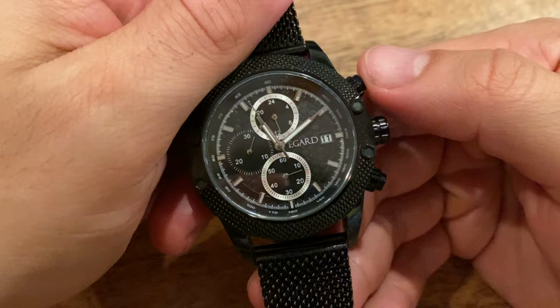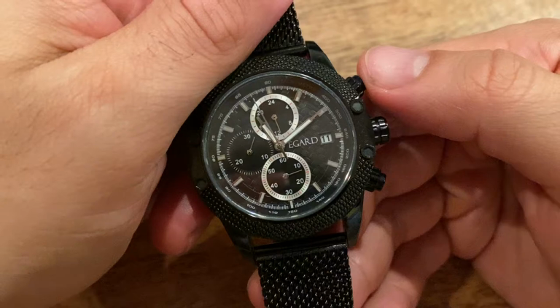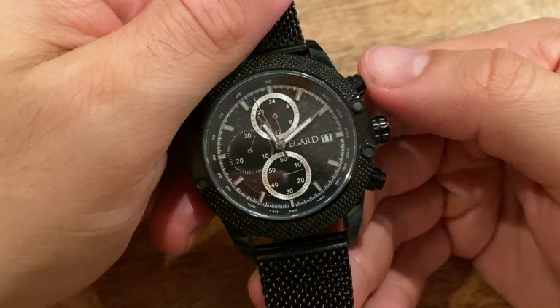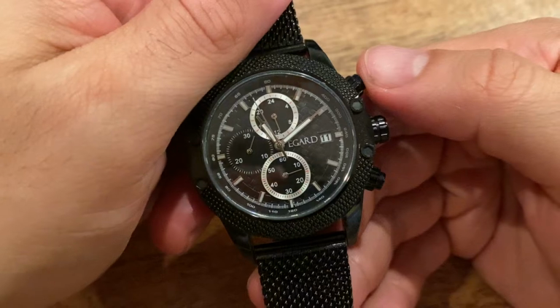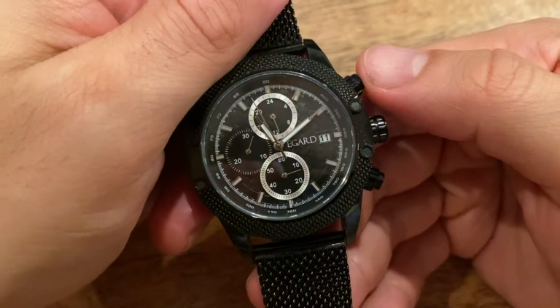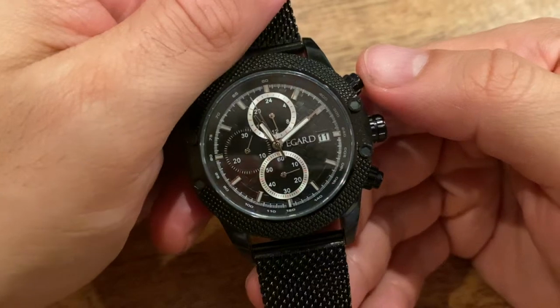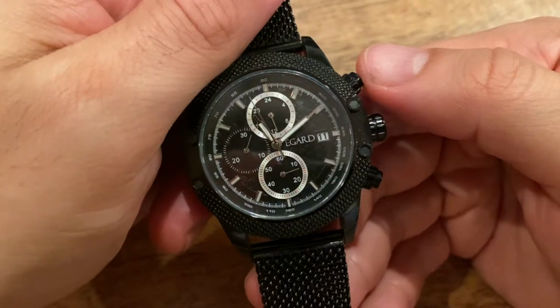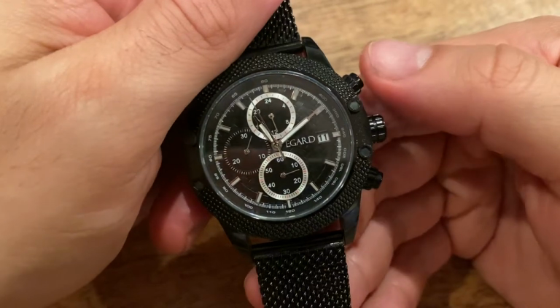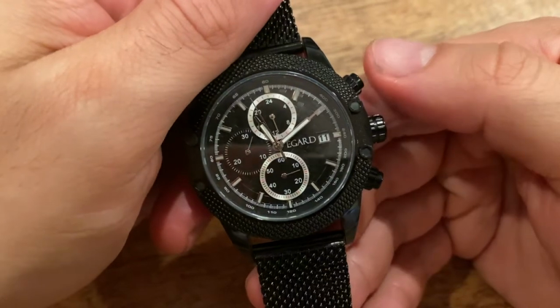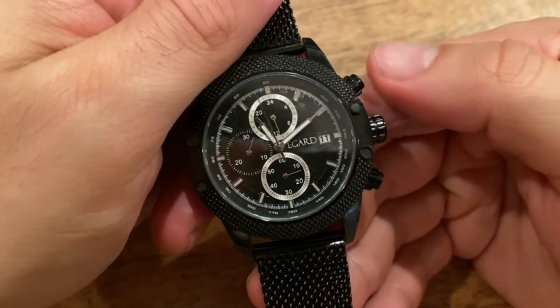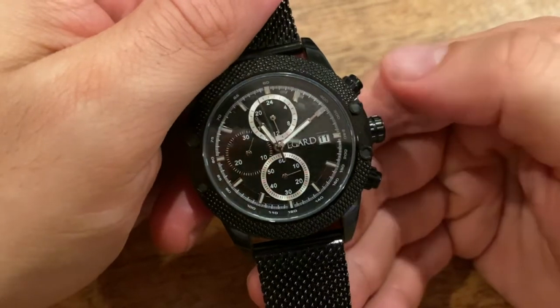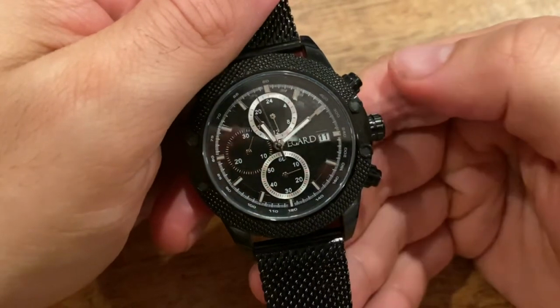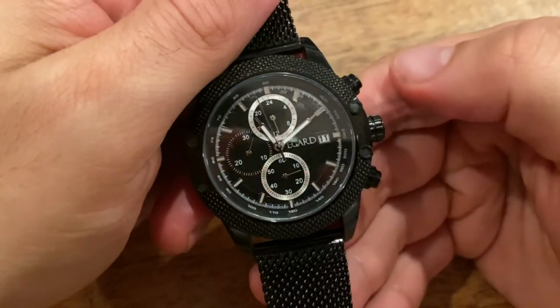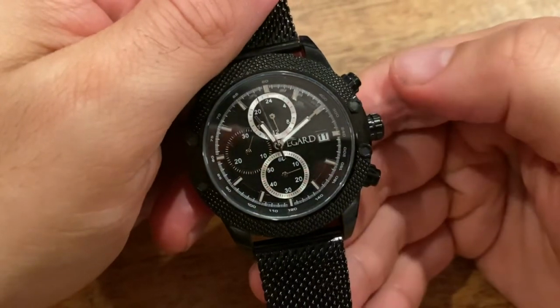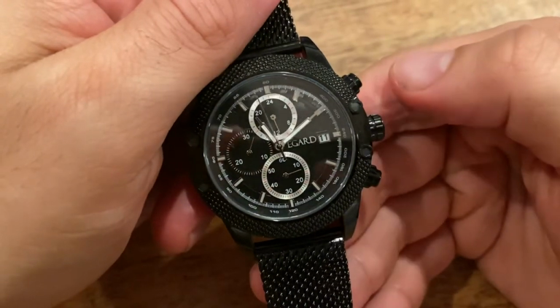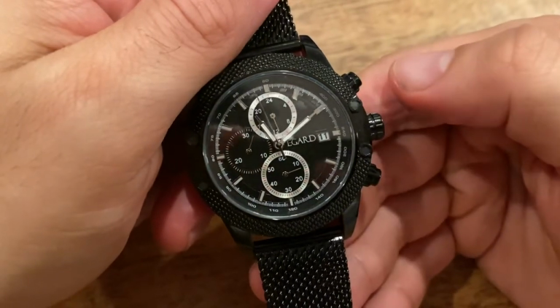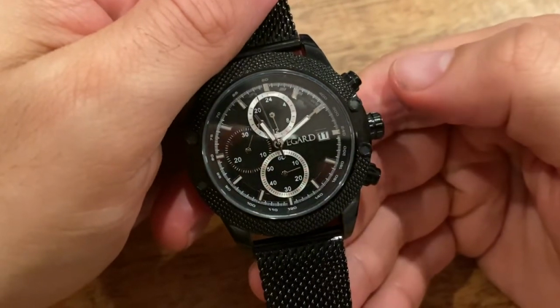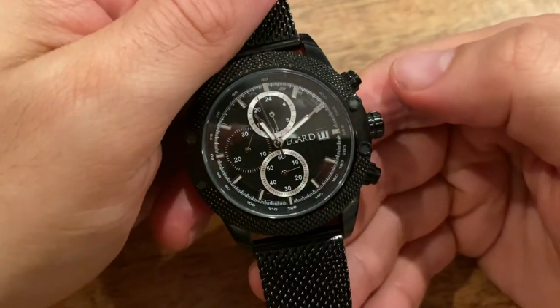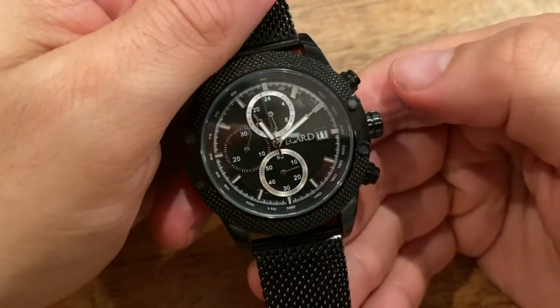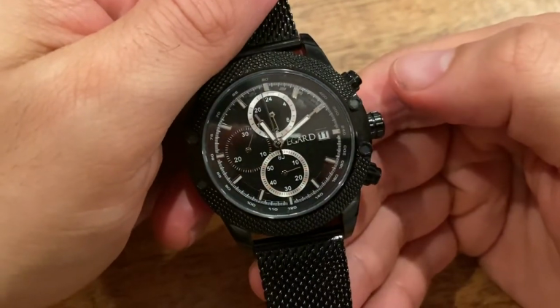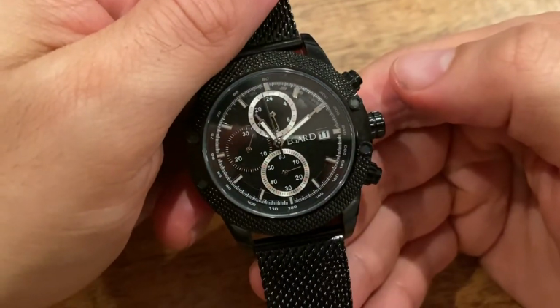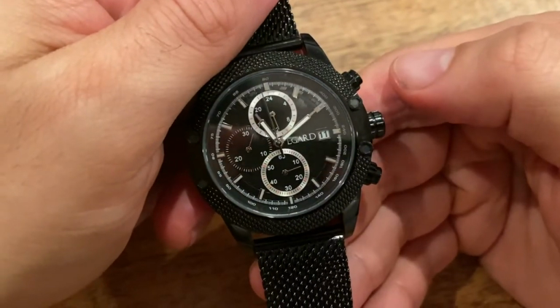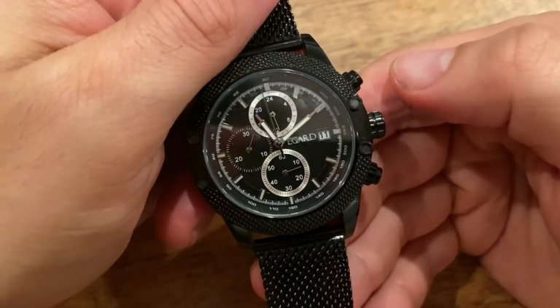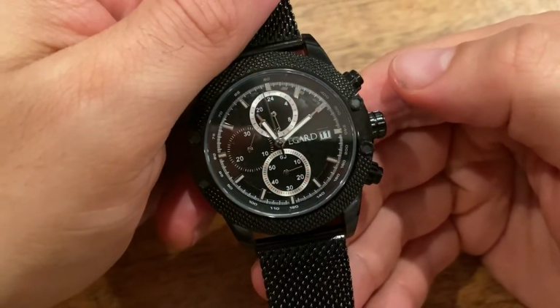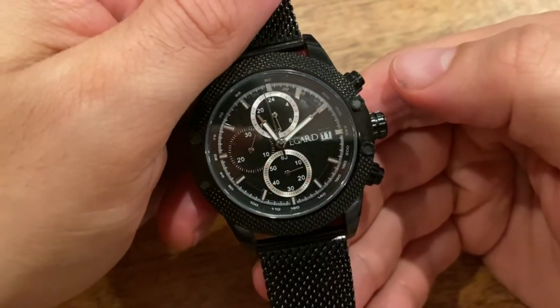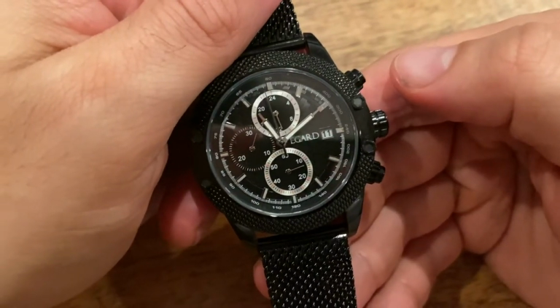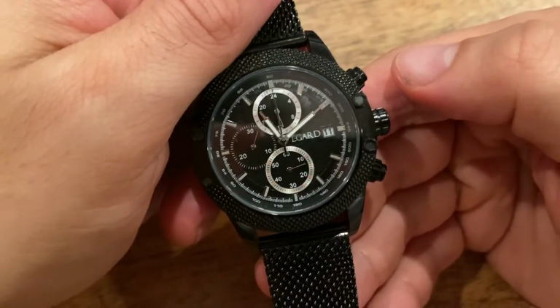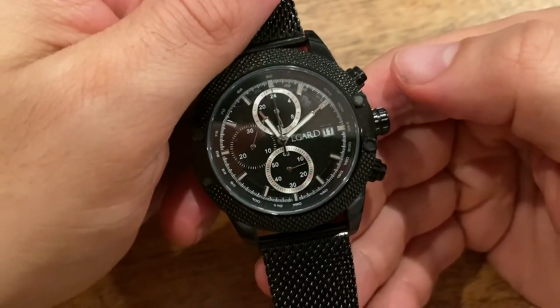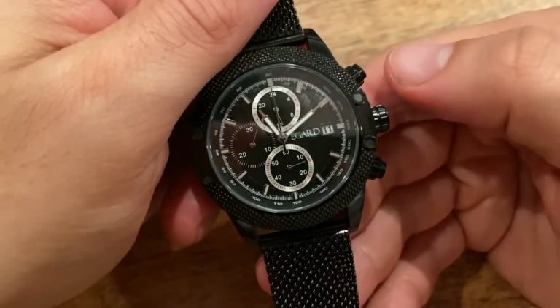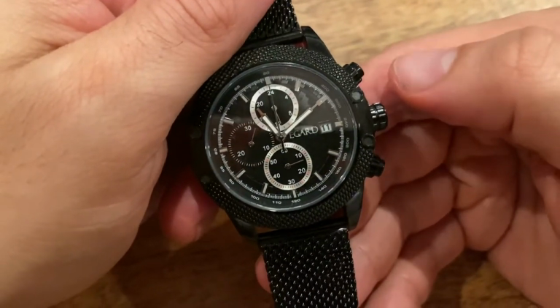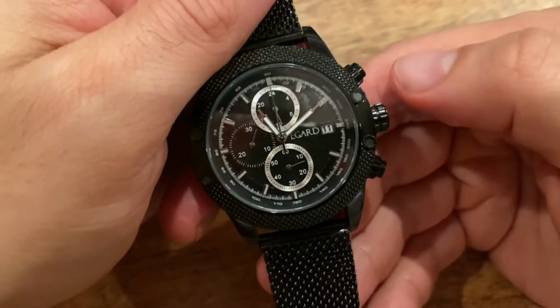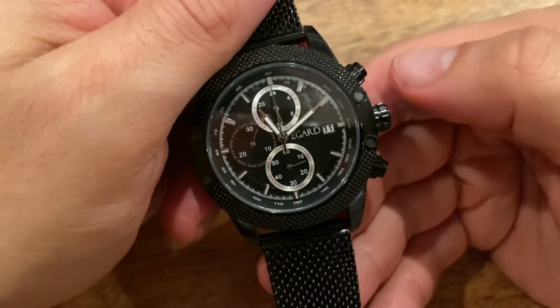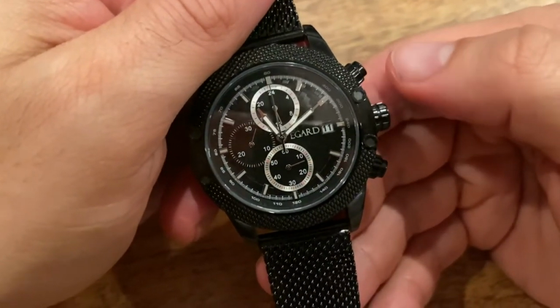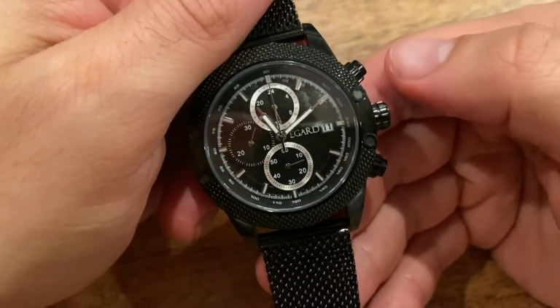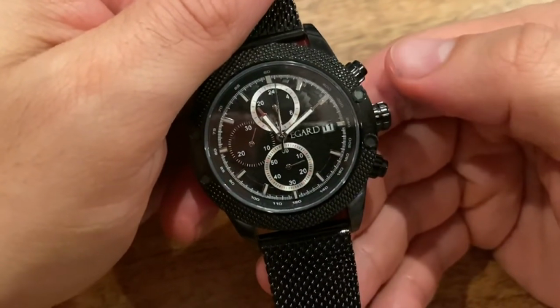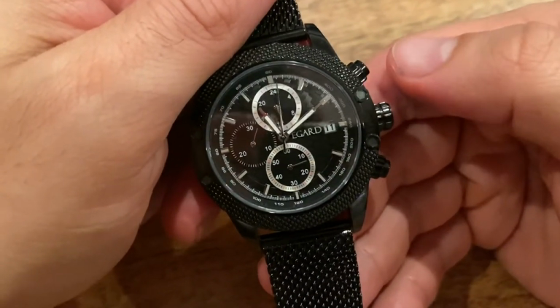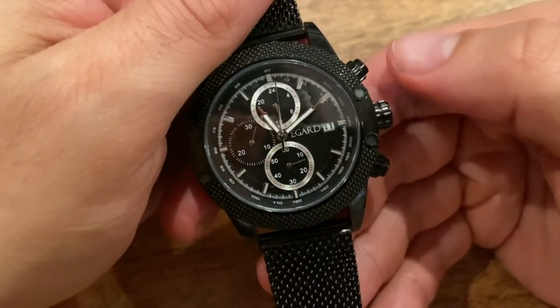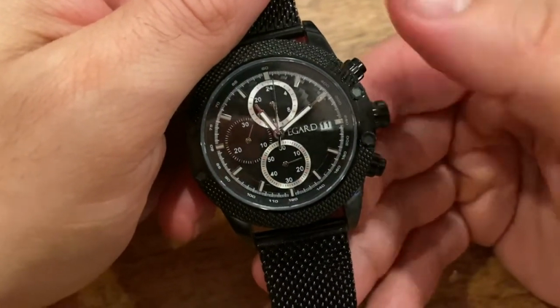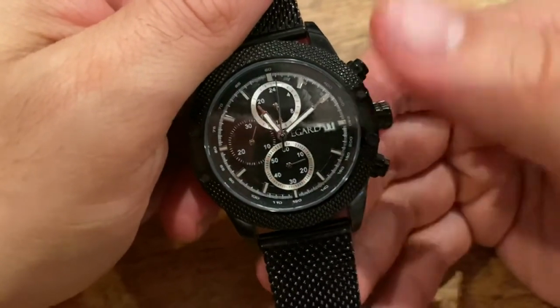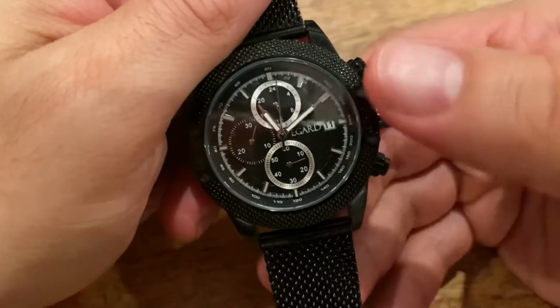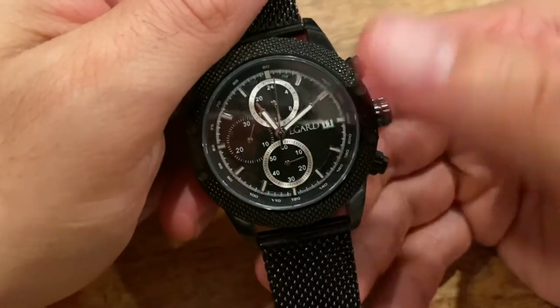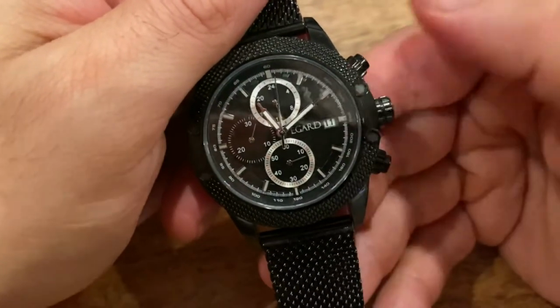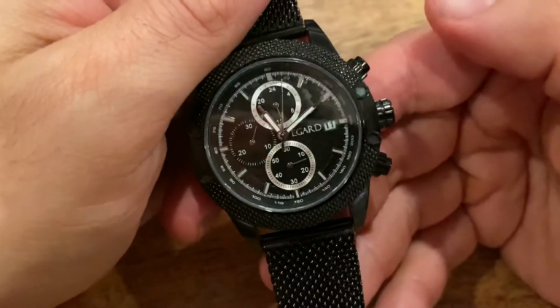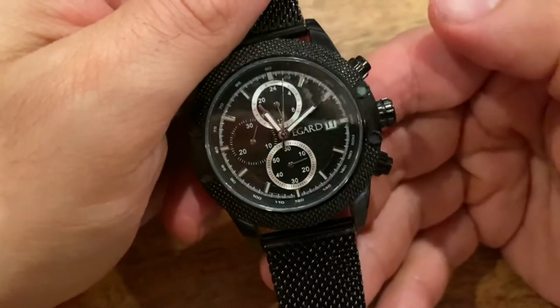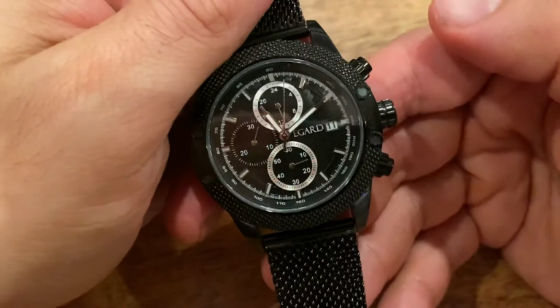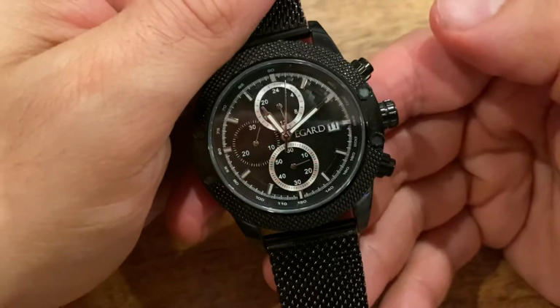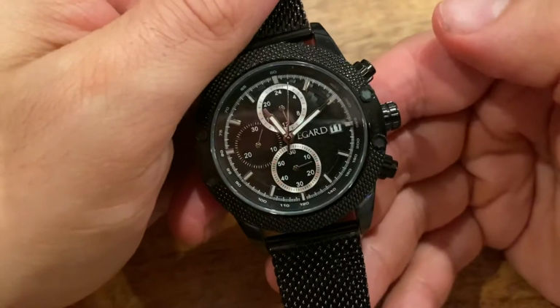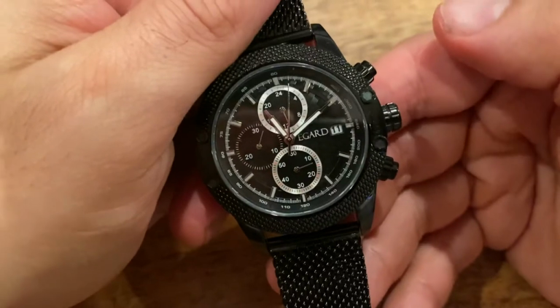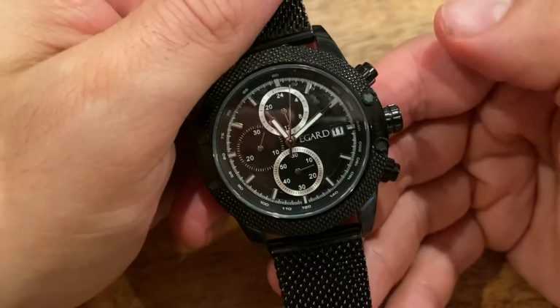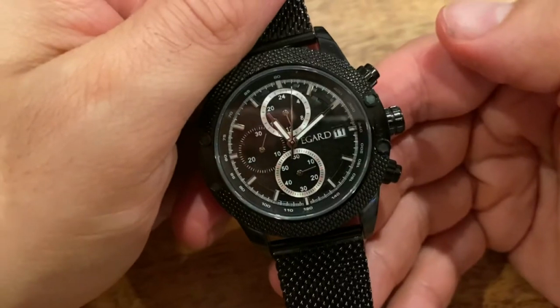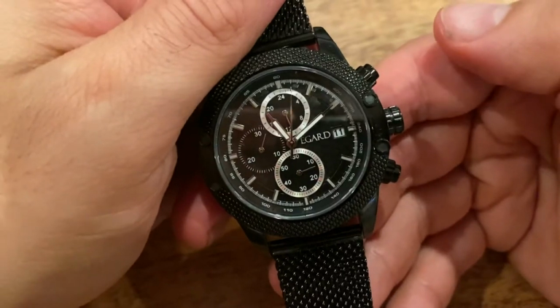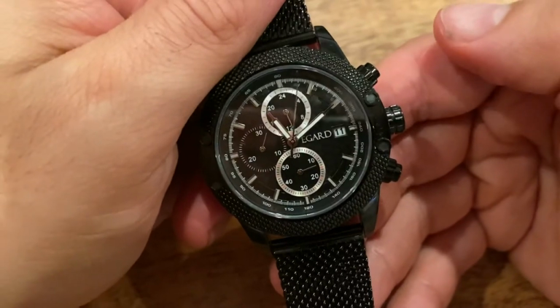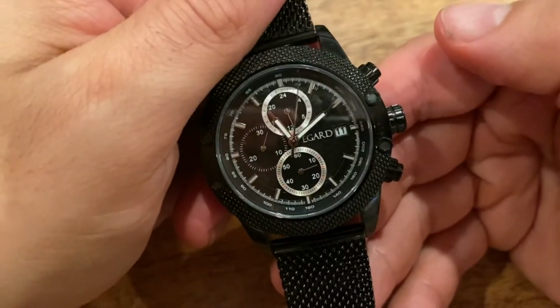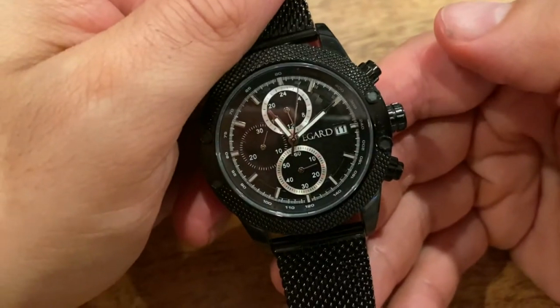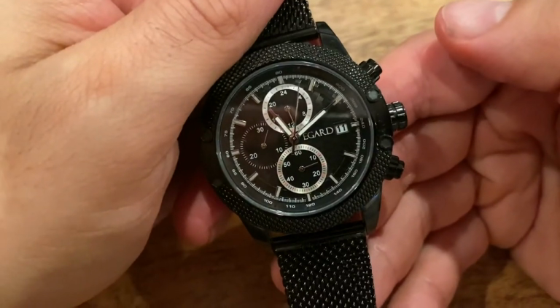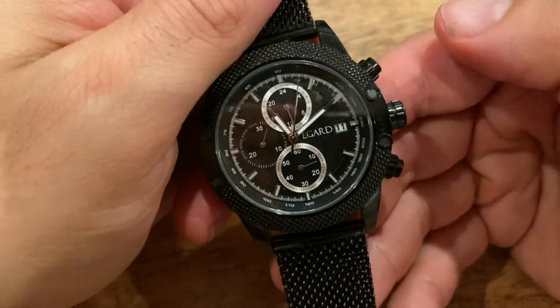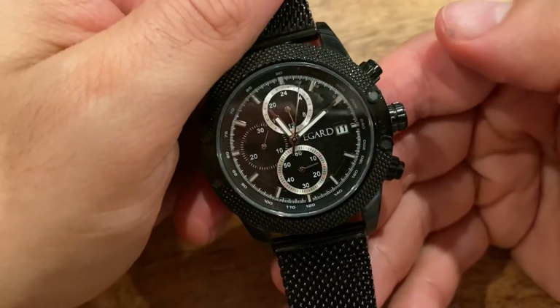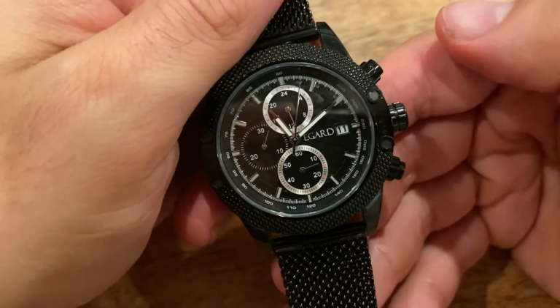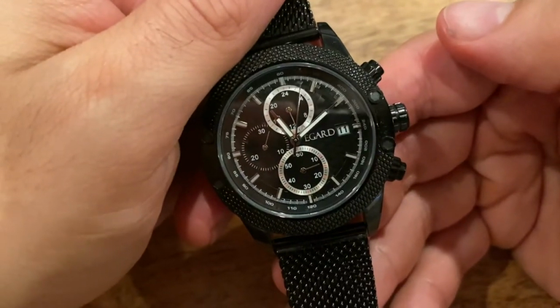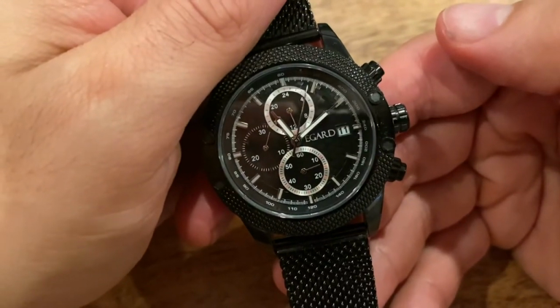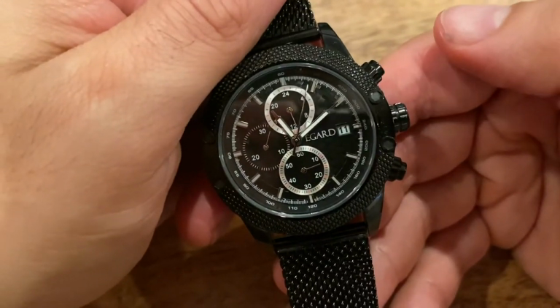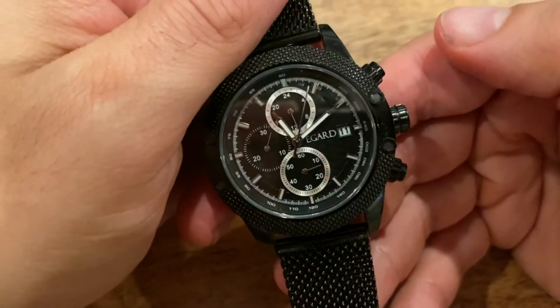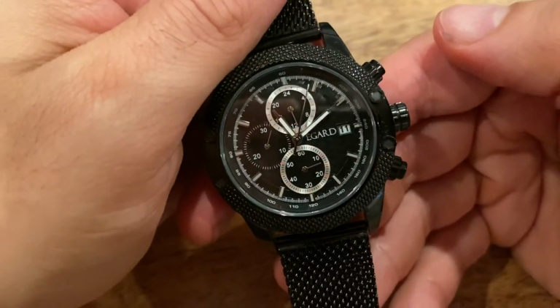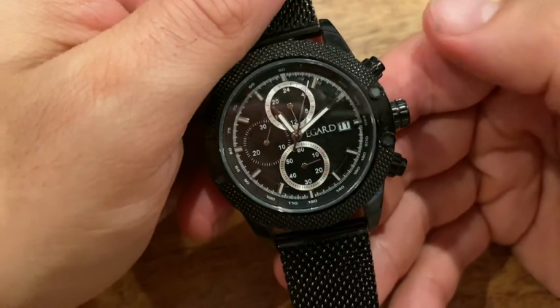This is a video on how to set new starting positions on a chronograph watch. In this case, it's specifically the V2 Chronogen.